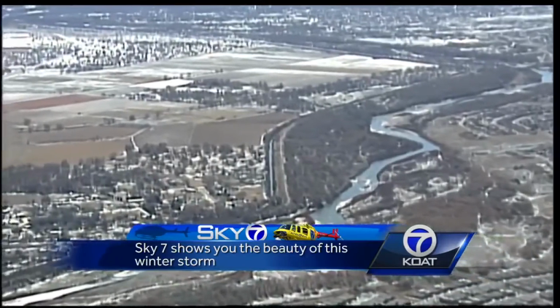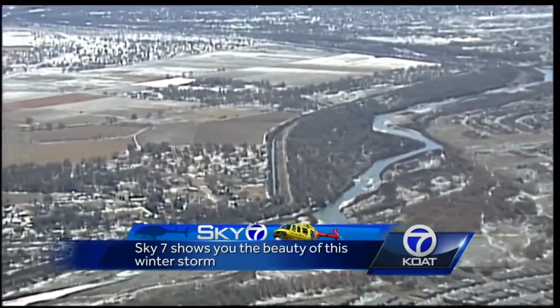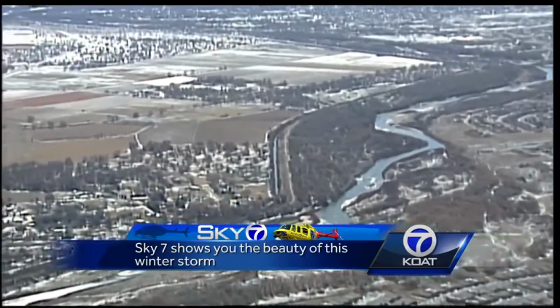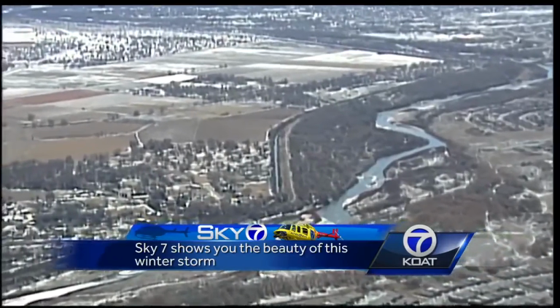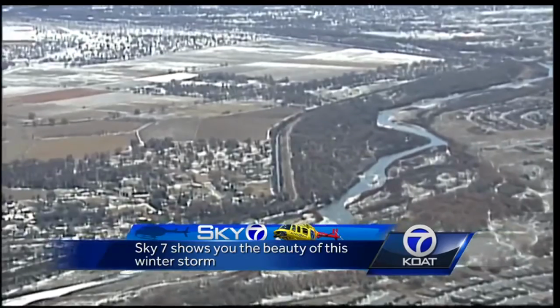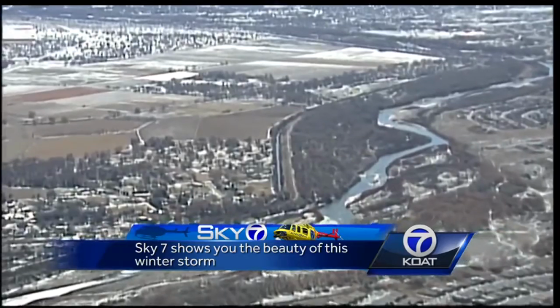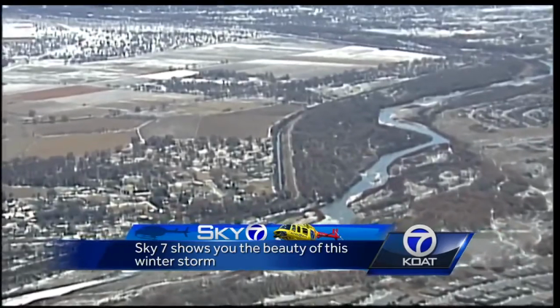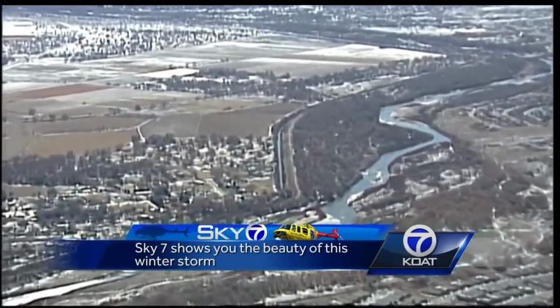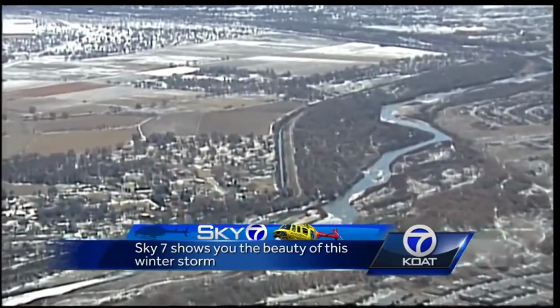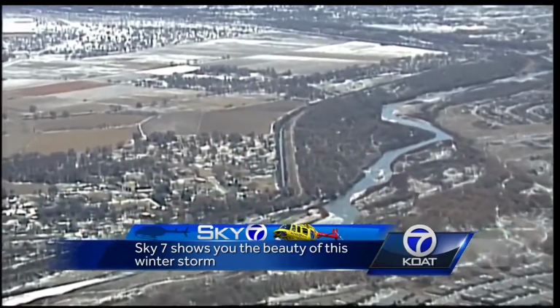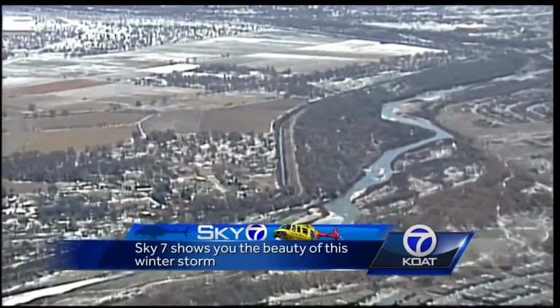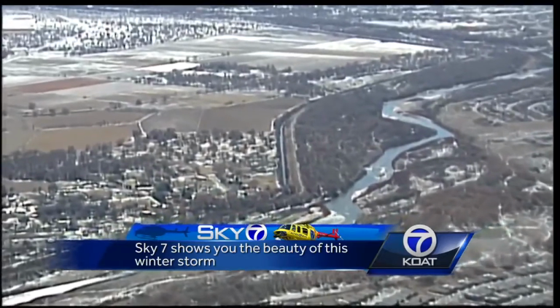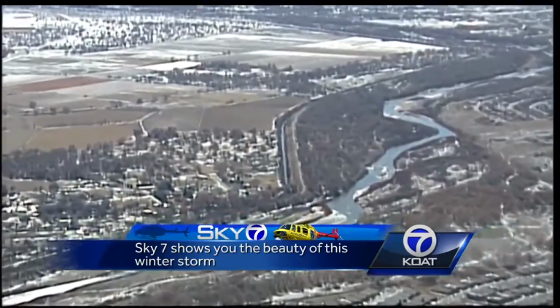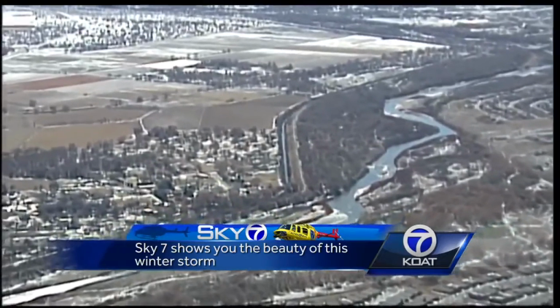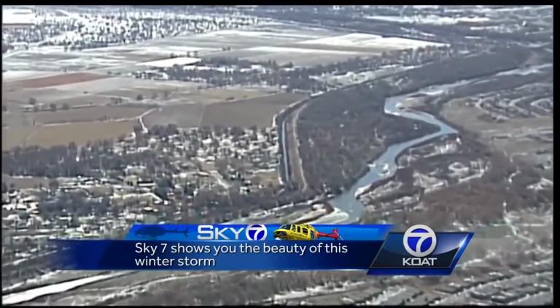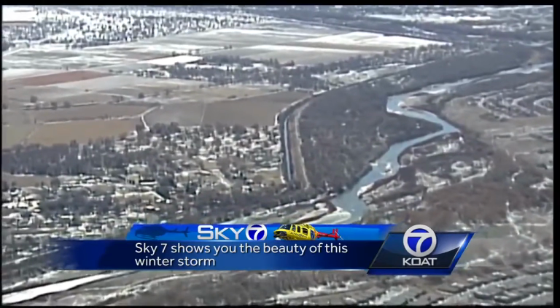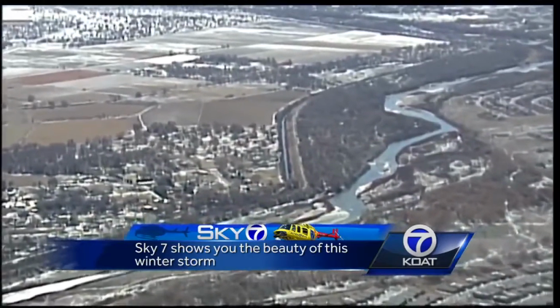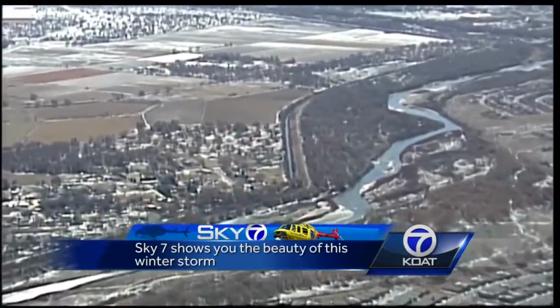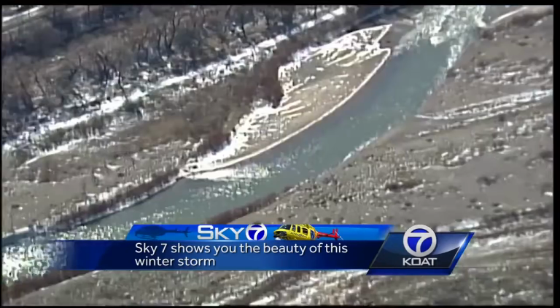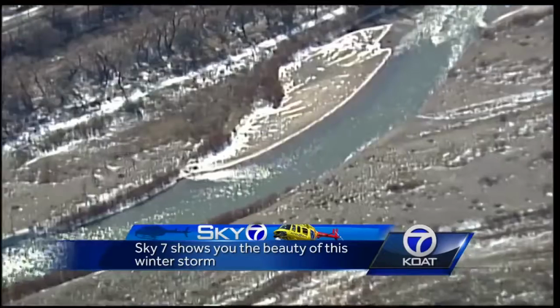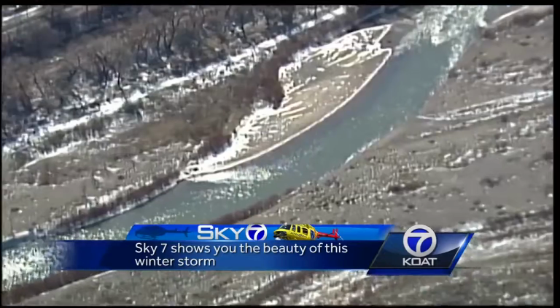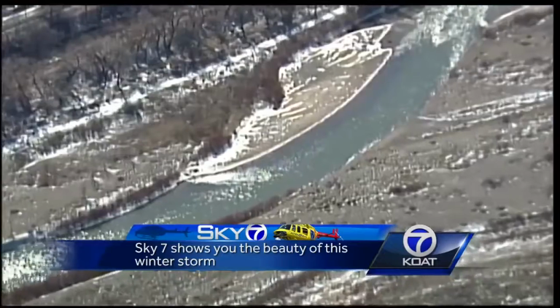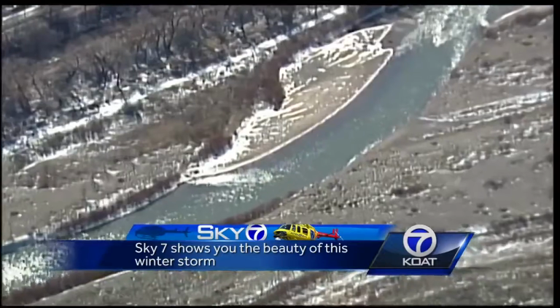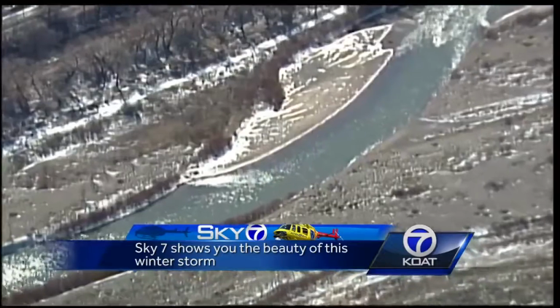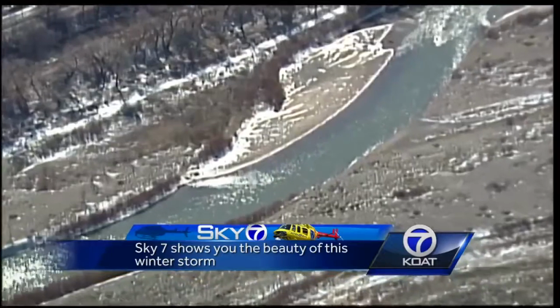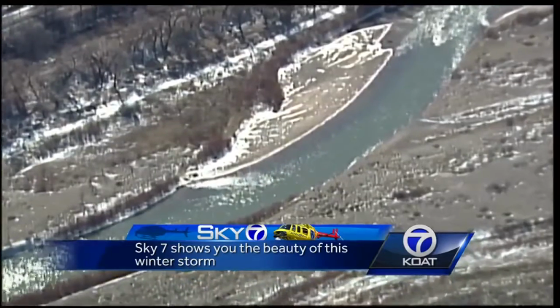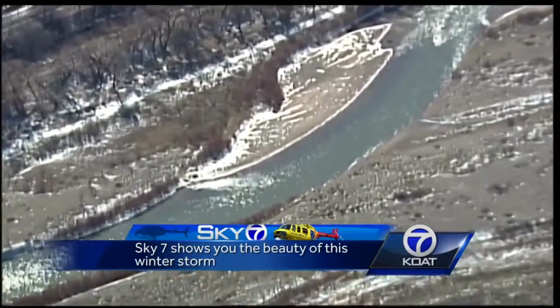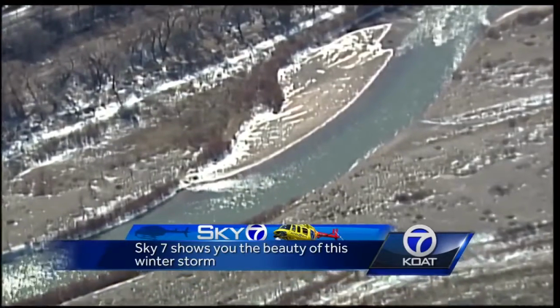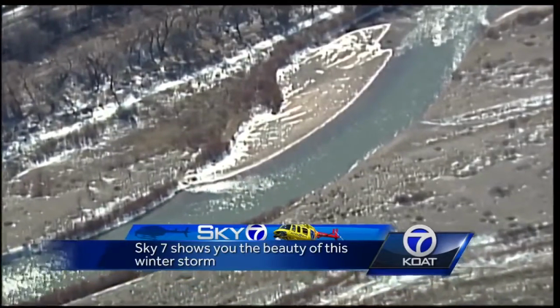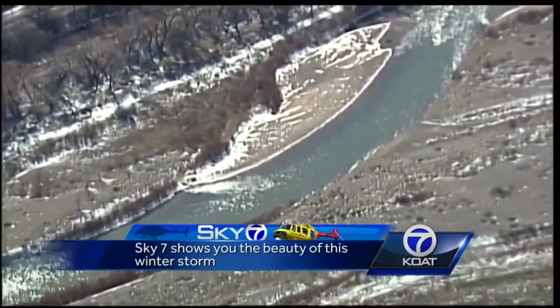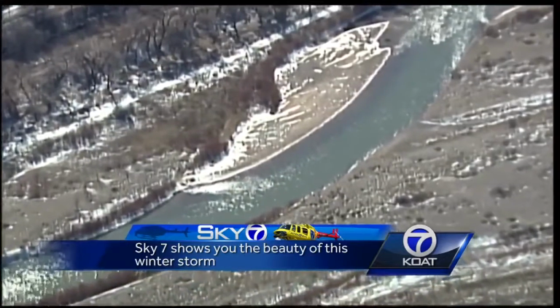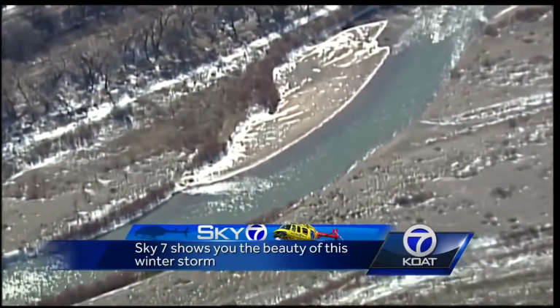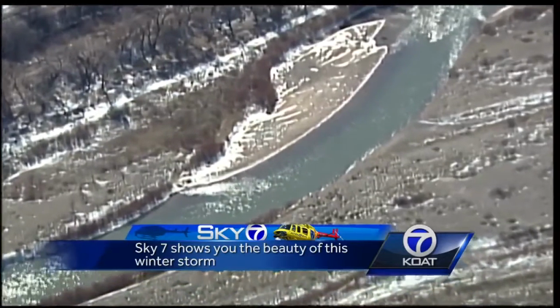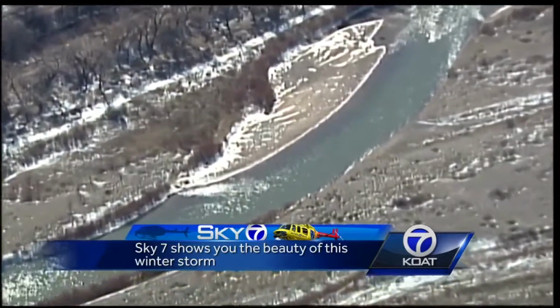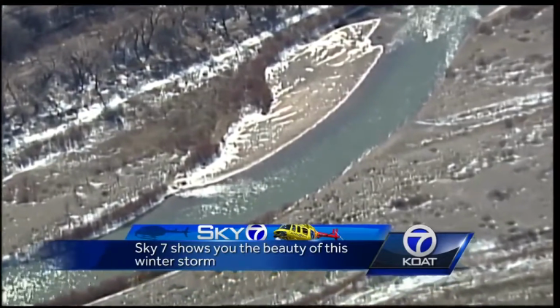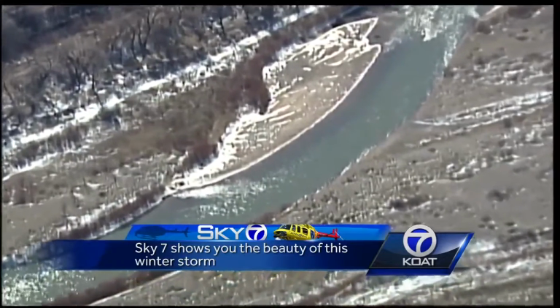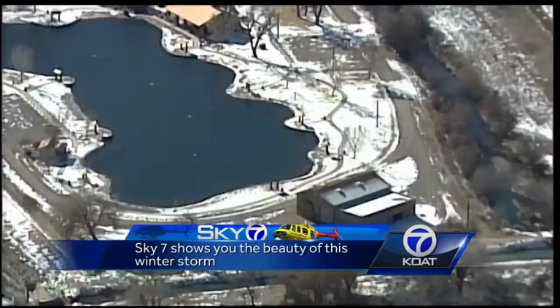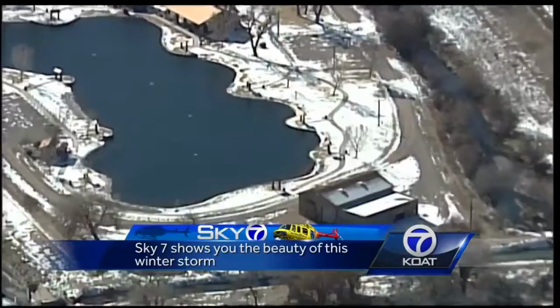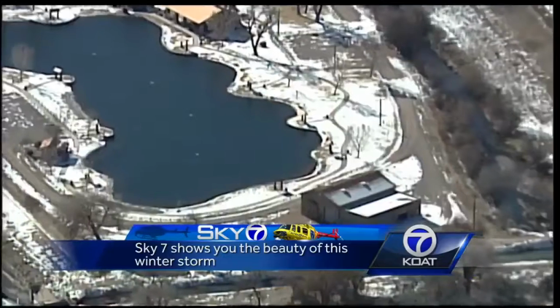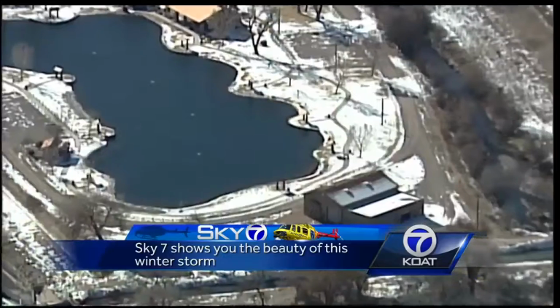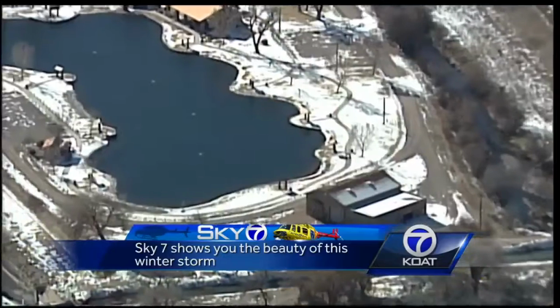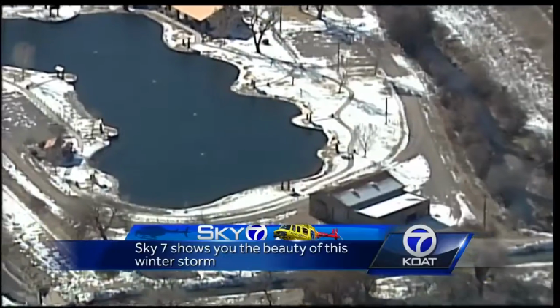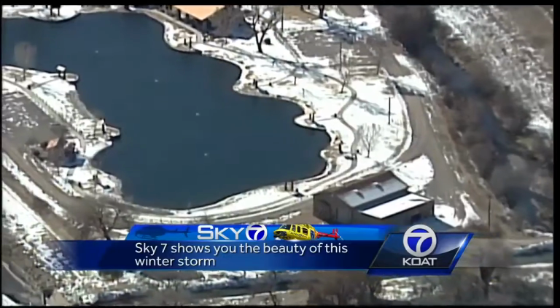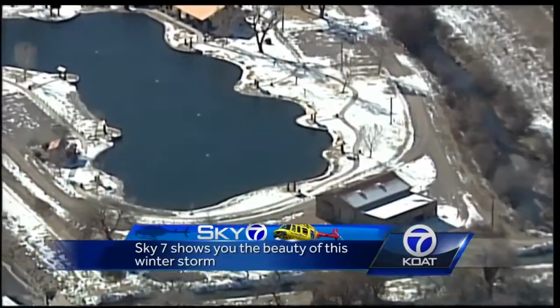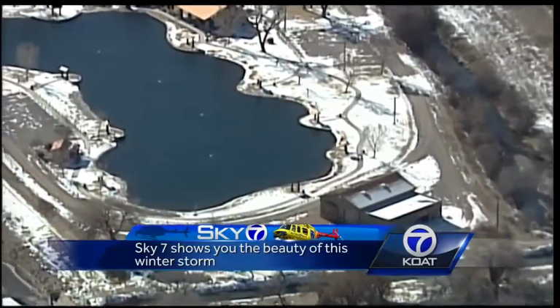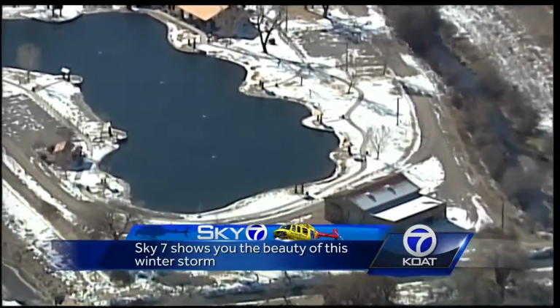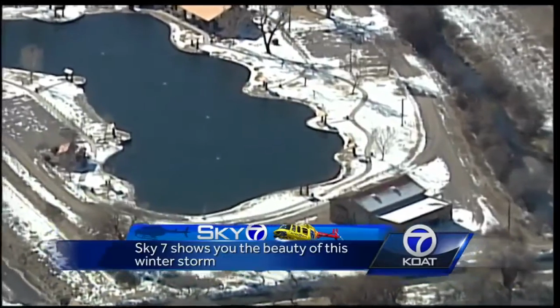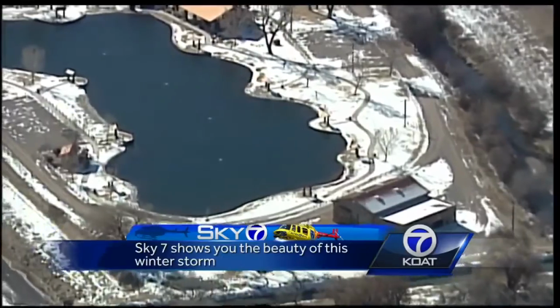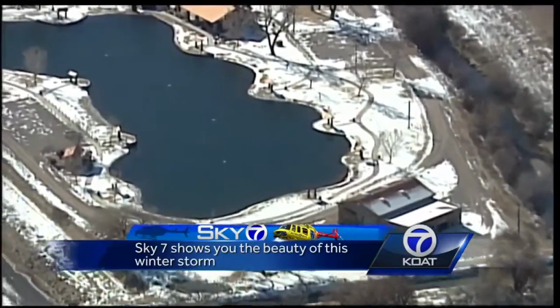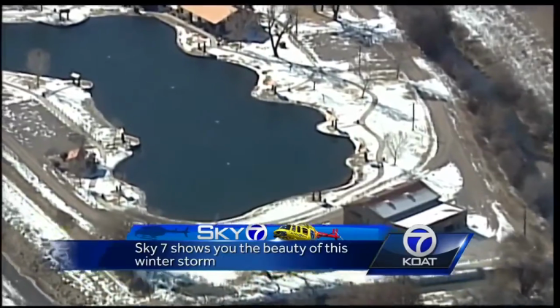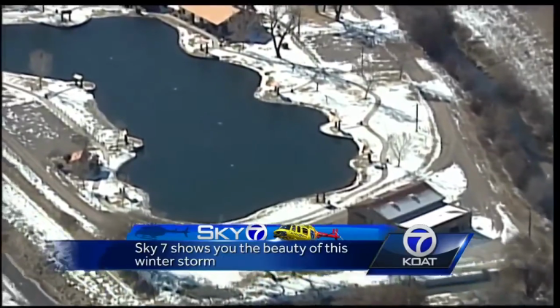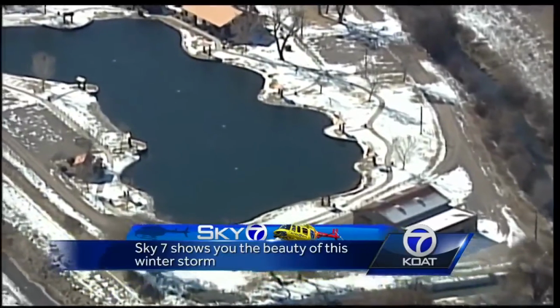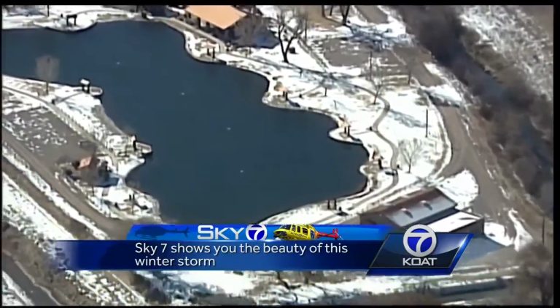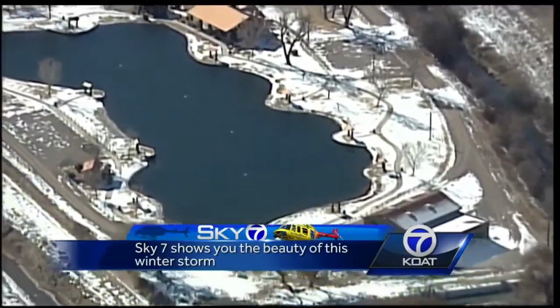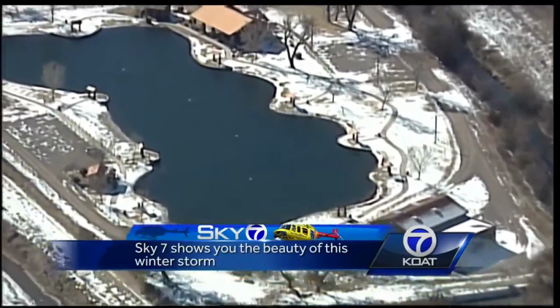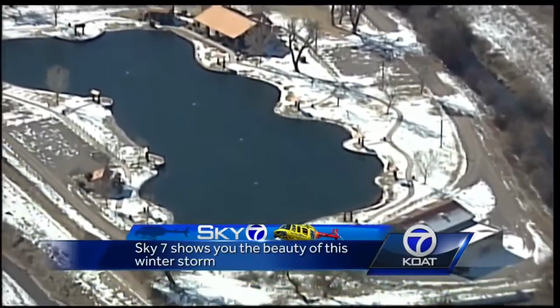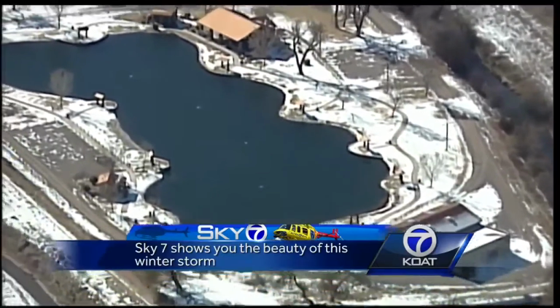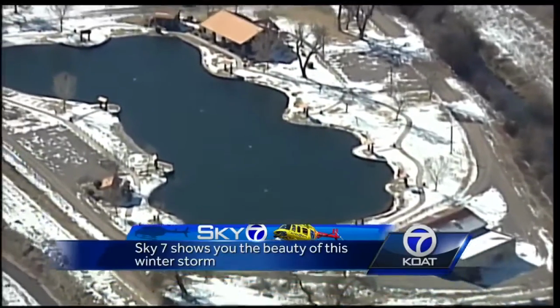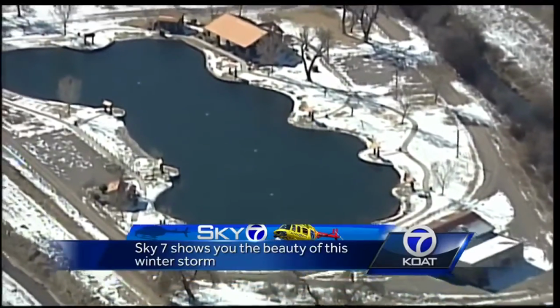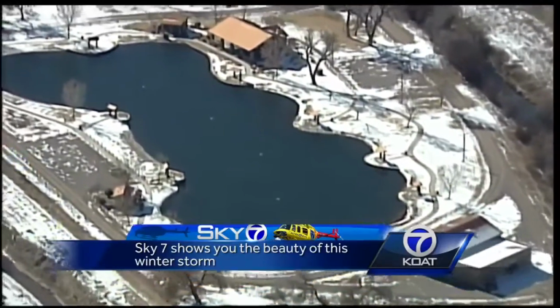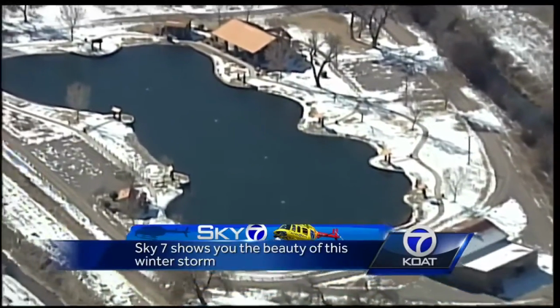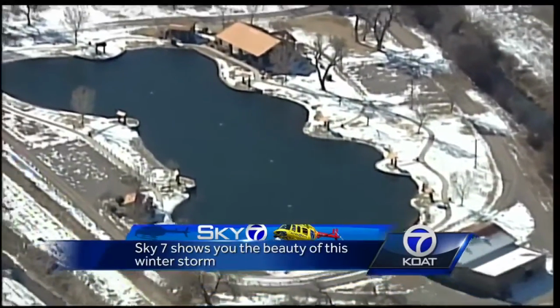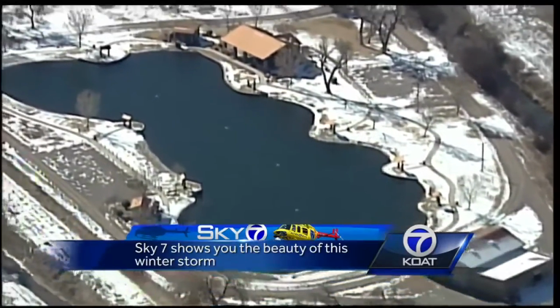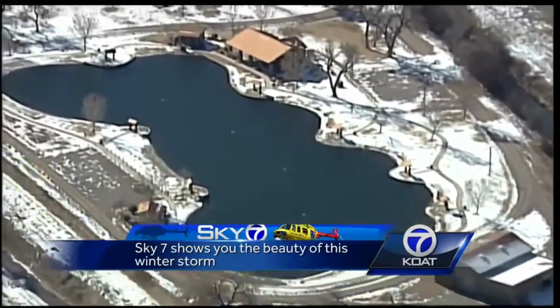As Sky 7 gets closer to home, near Bernalillo and Corrales, the Rio Grande is still moving. Sandia Lake's not frozen, but there's some snow cover on the banks.